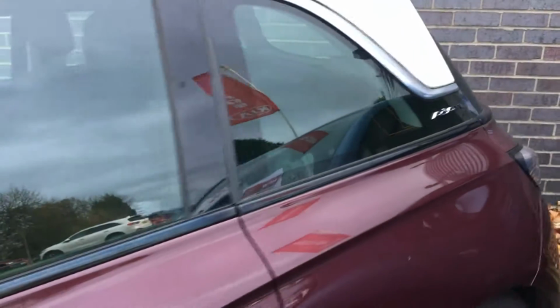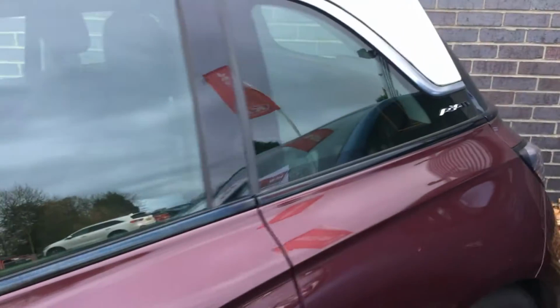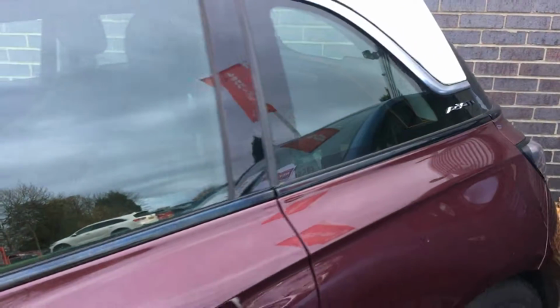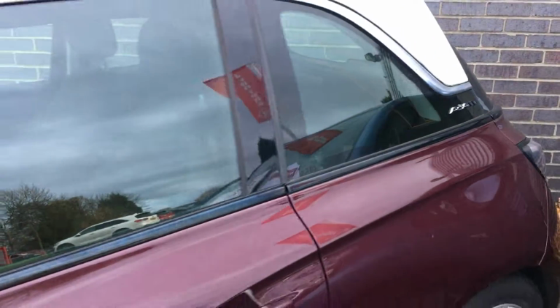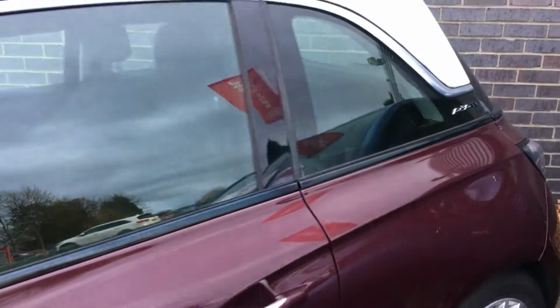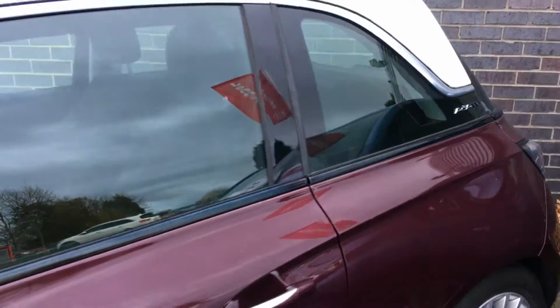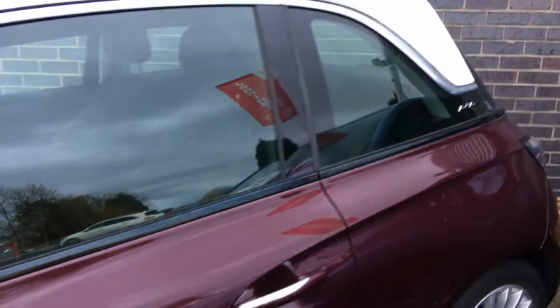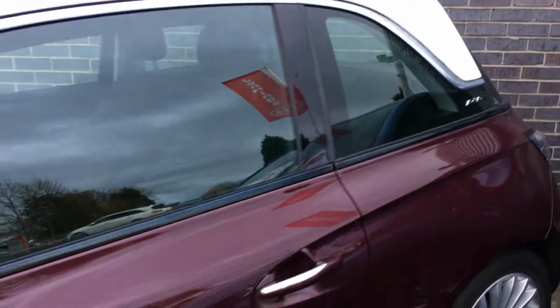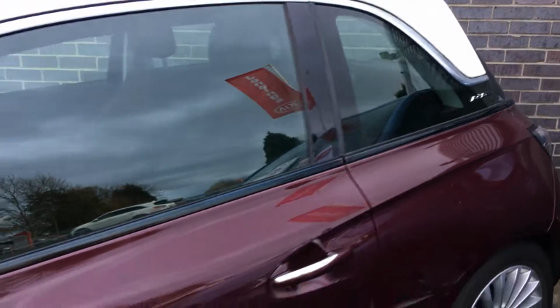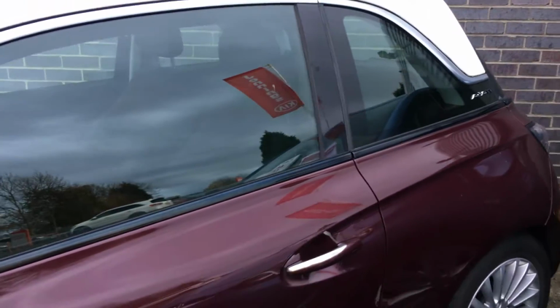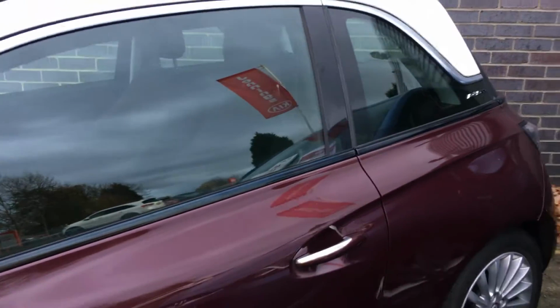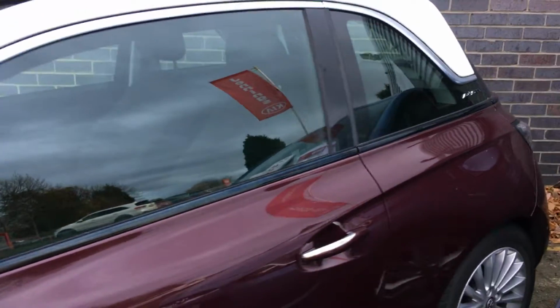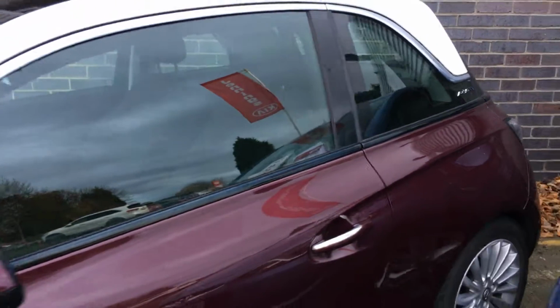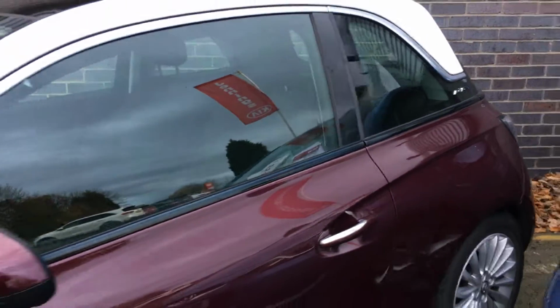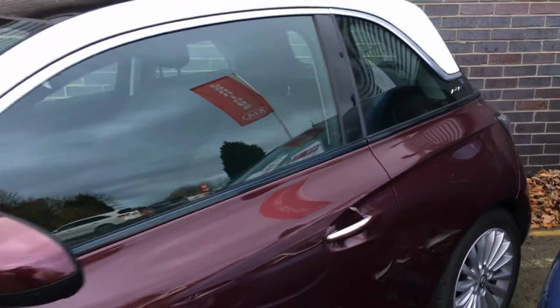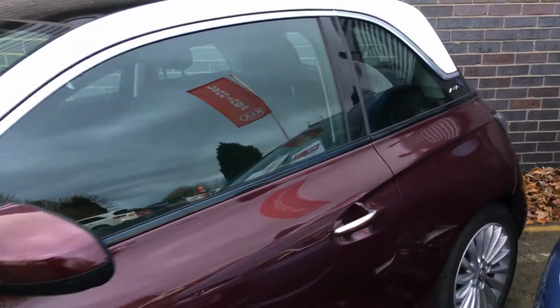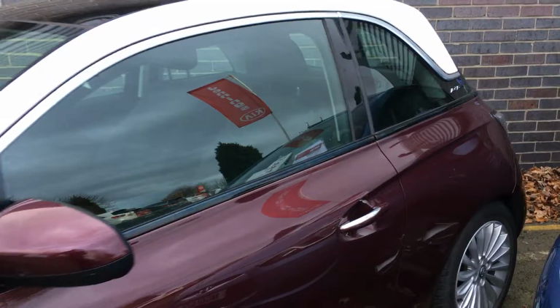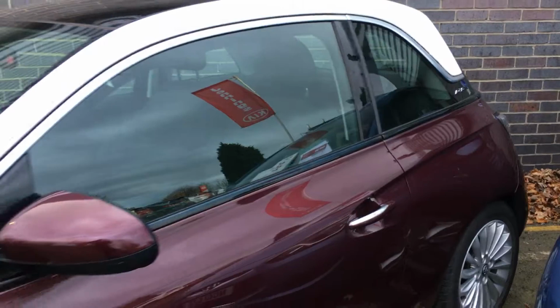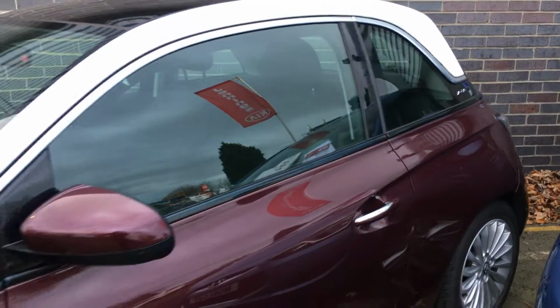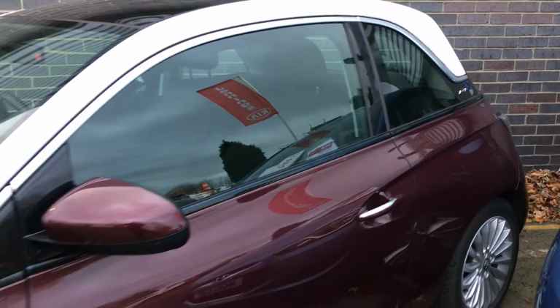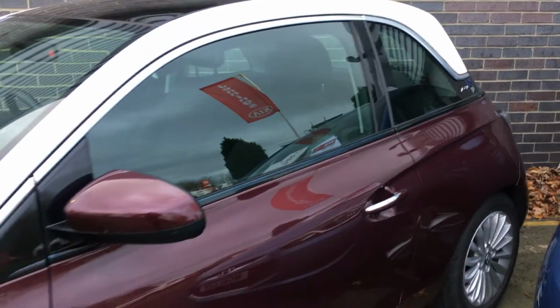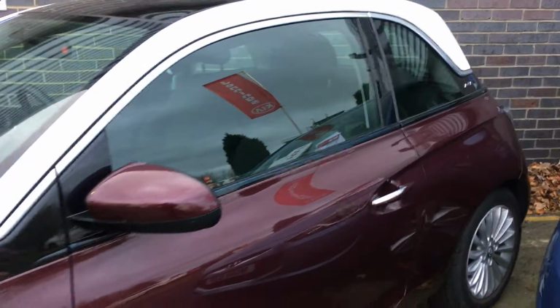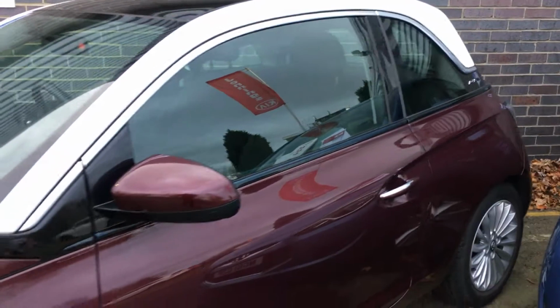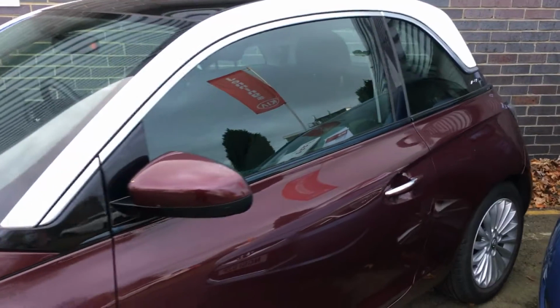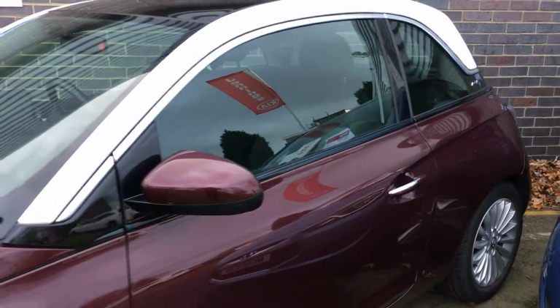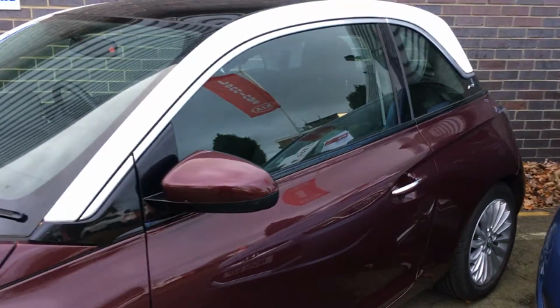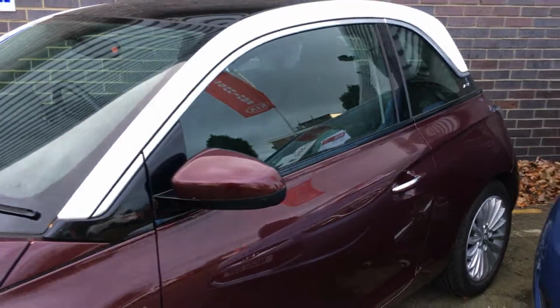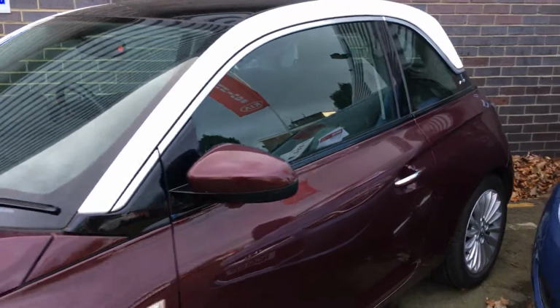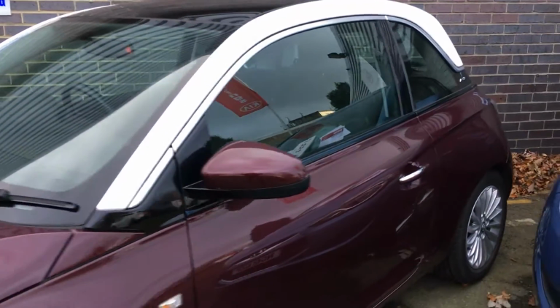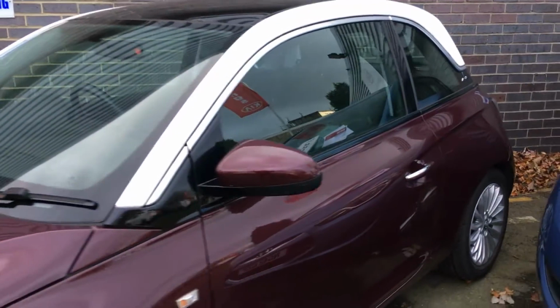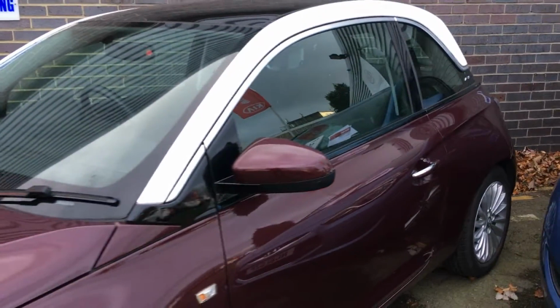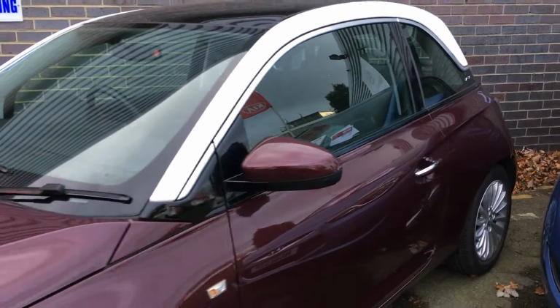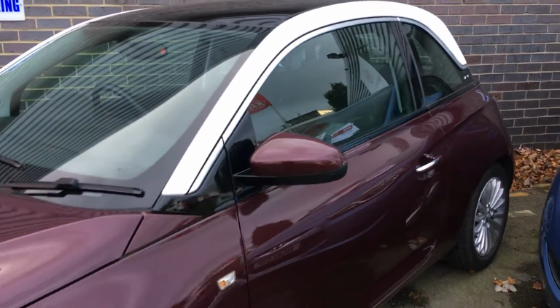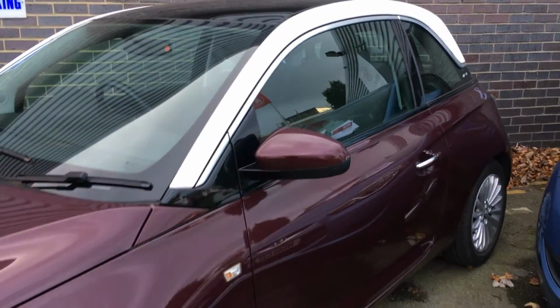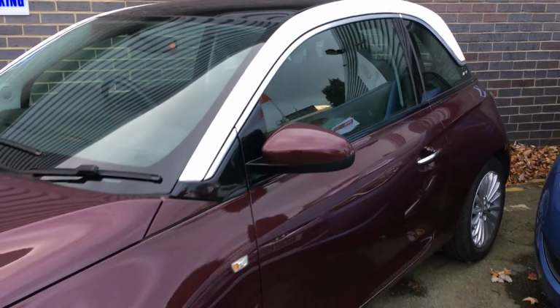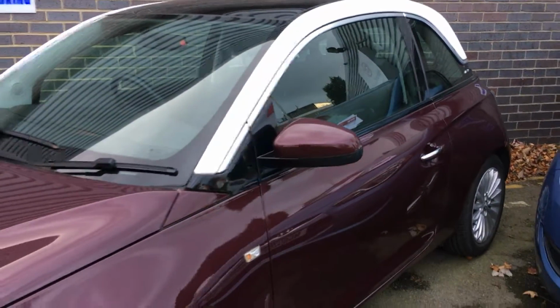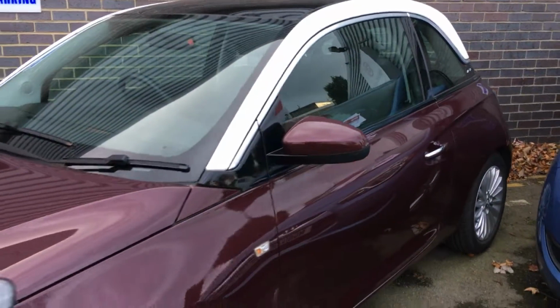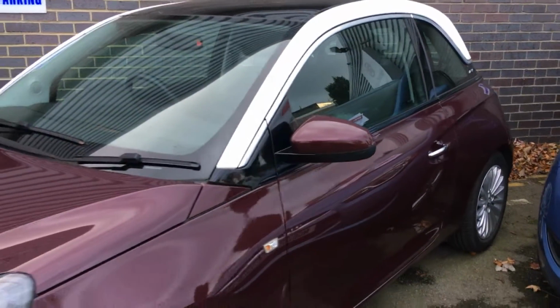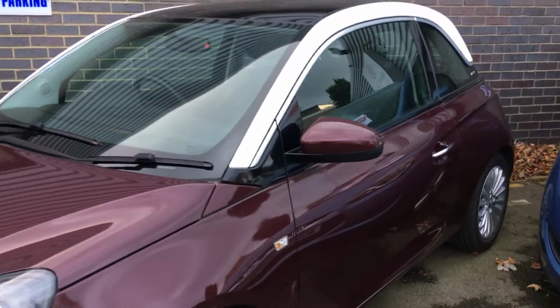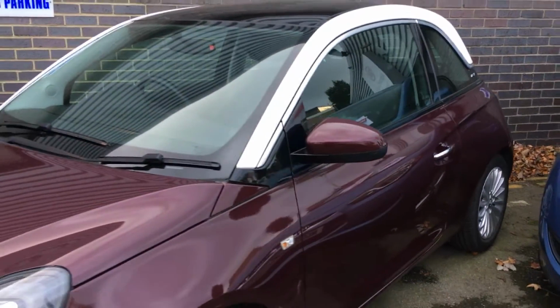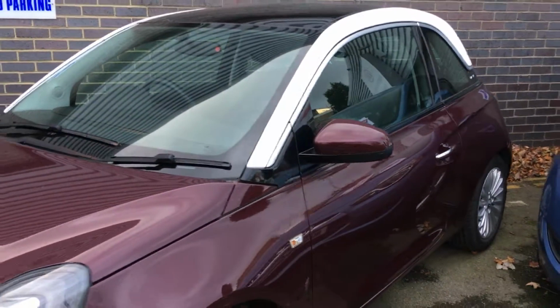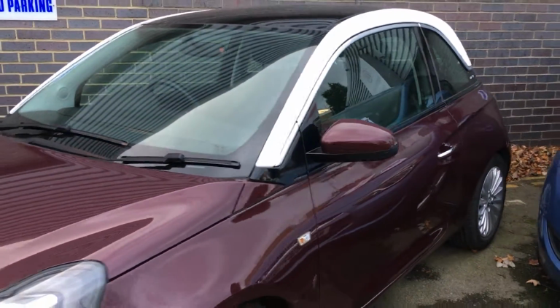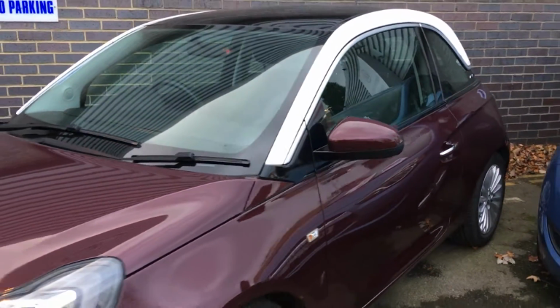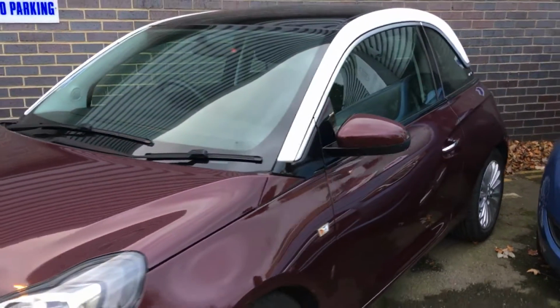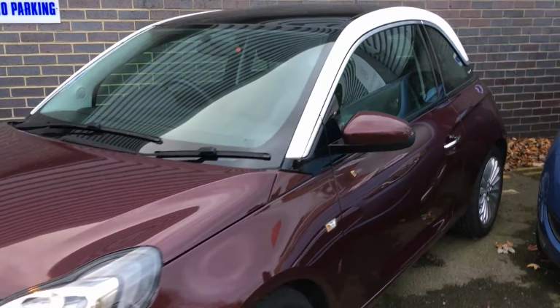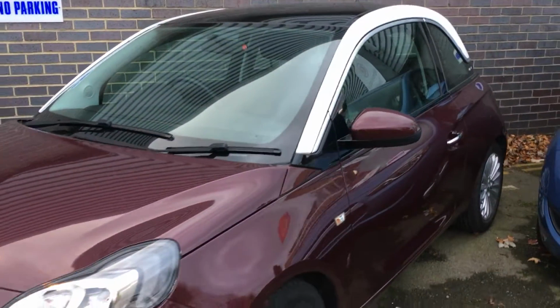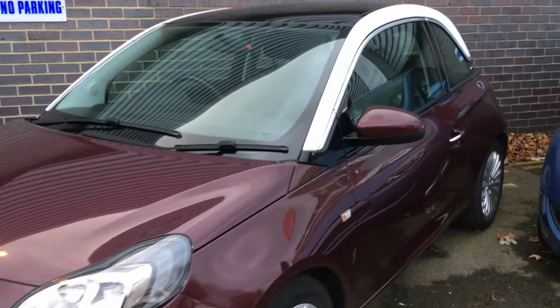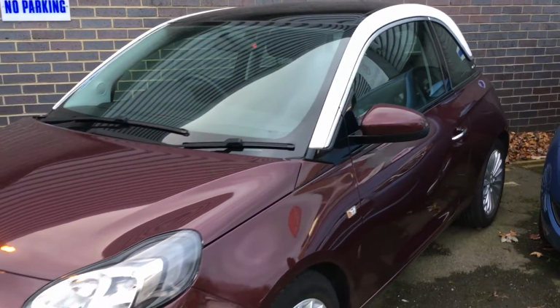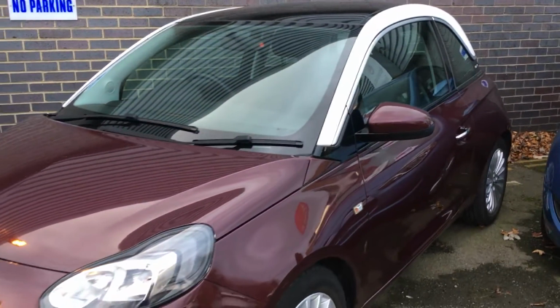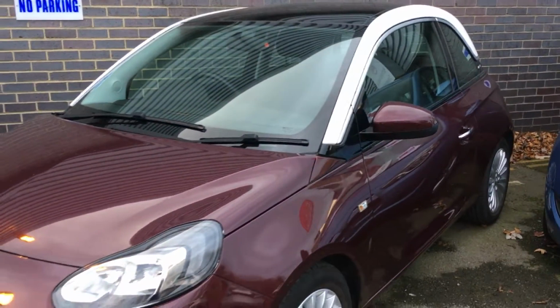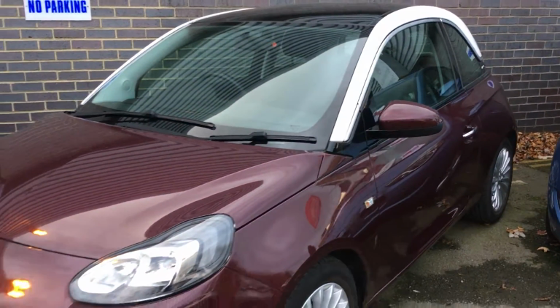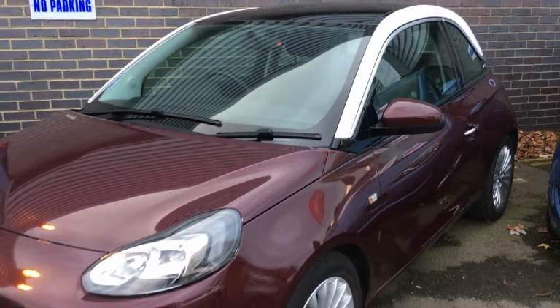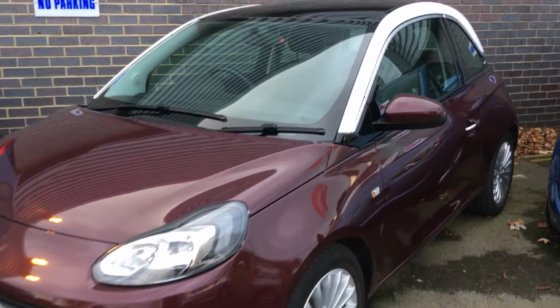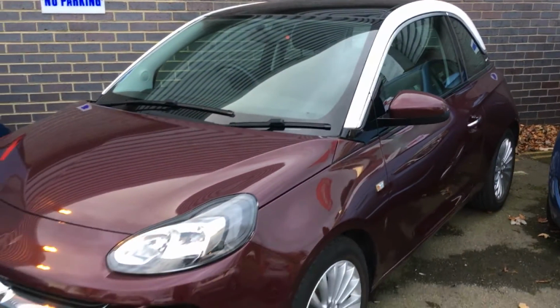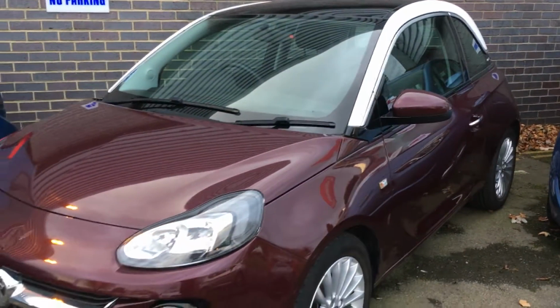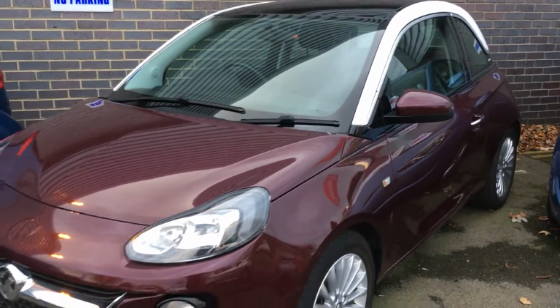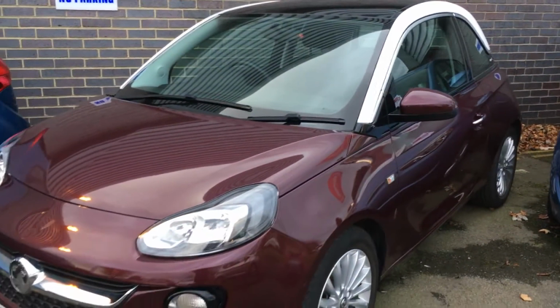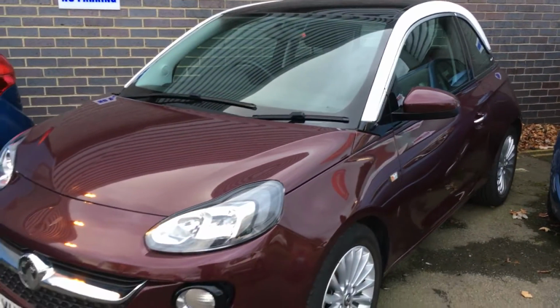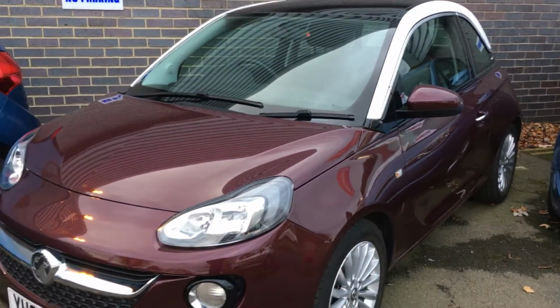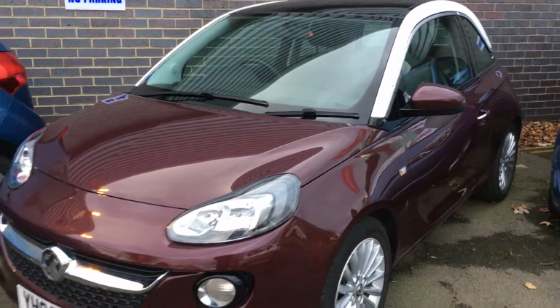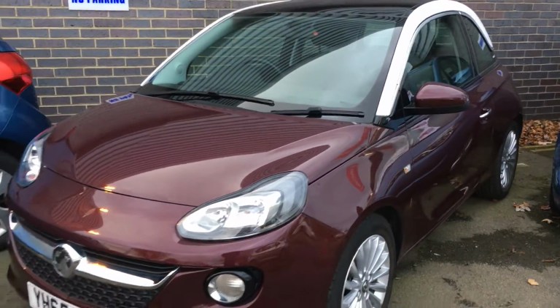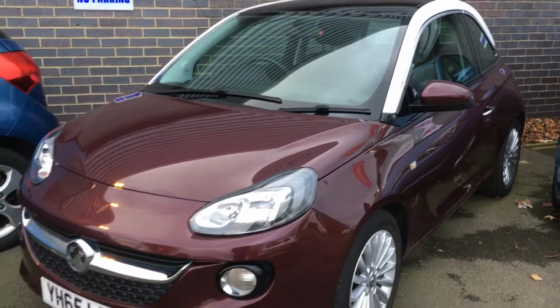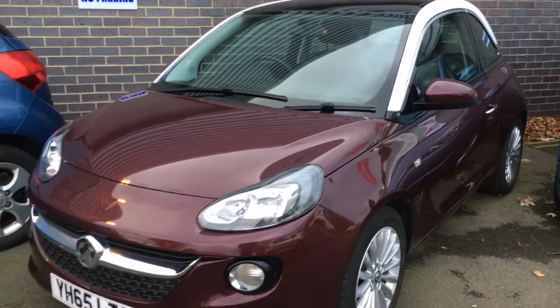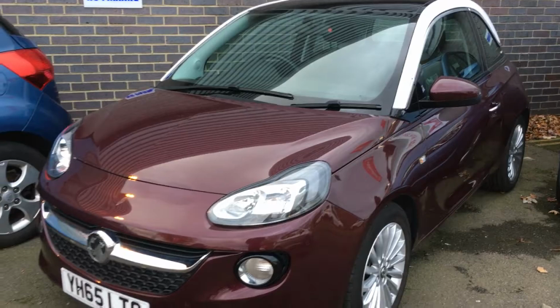For more information on this car or to arrange a test drive, come and see us down here at Jennings Kia Washington.